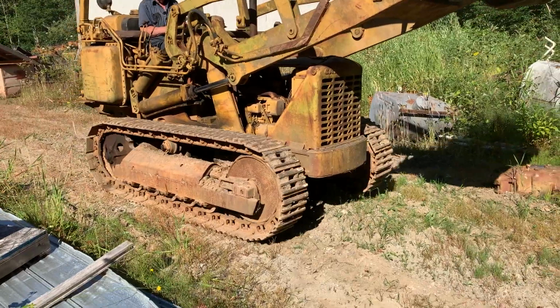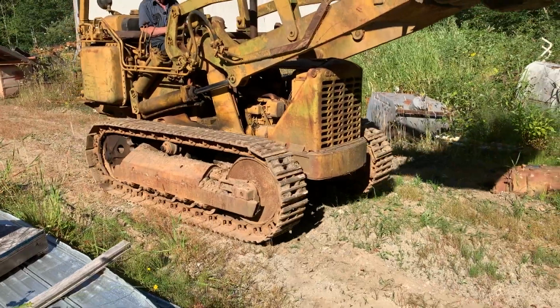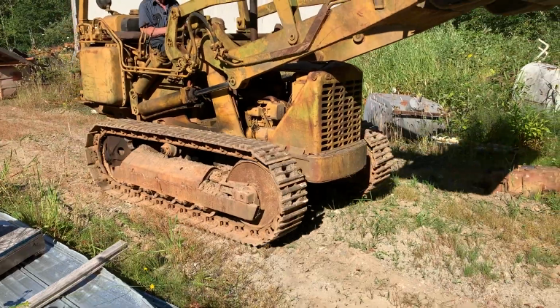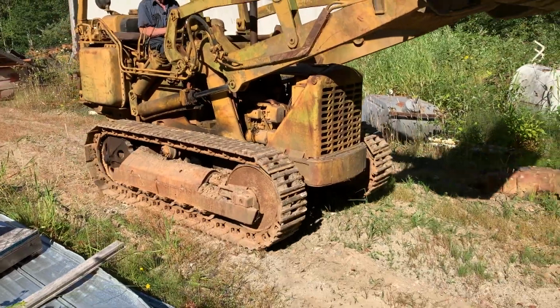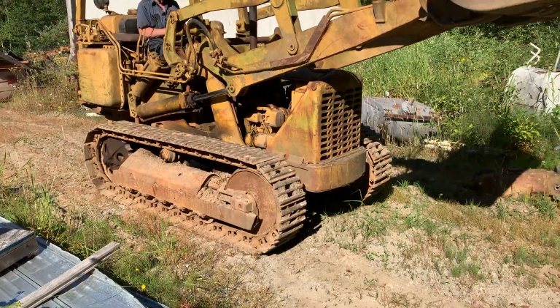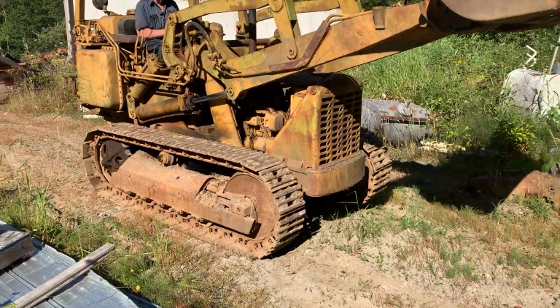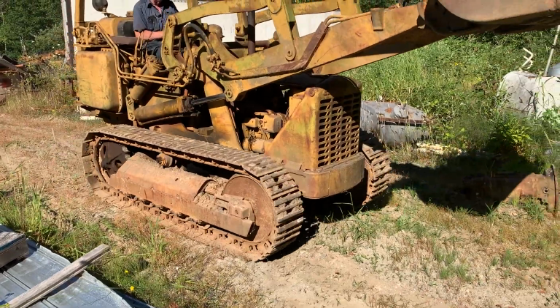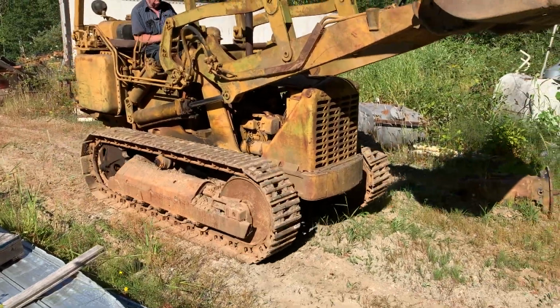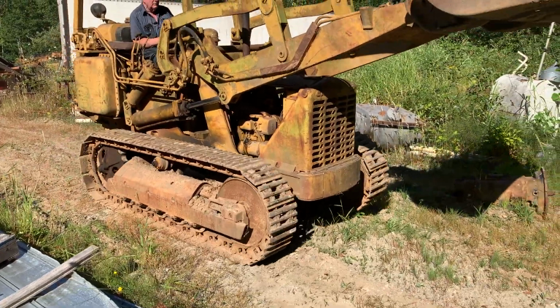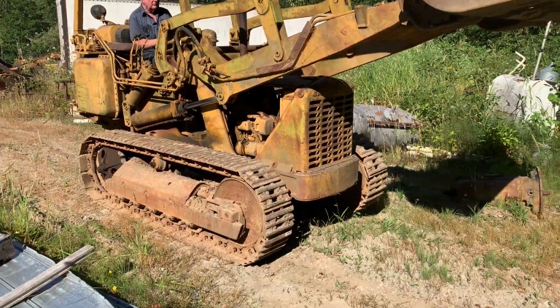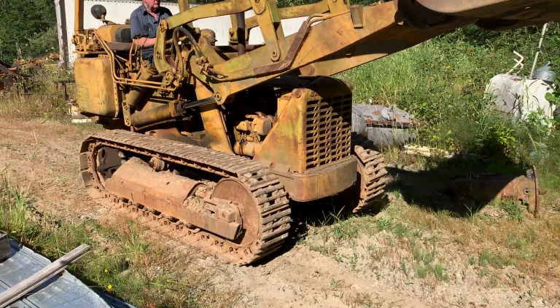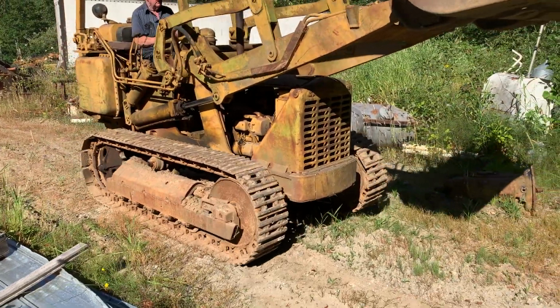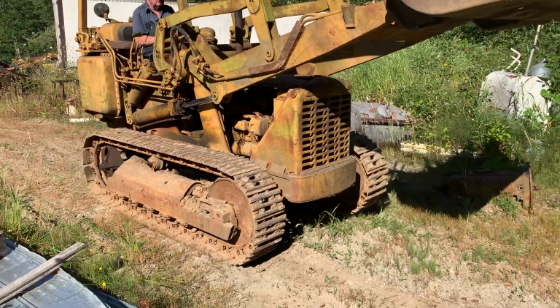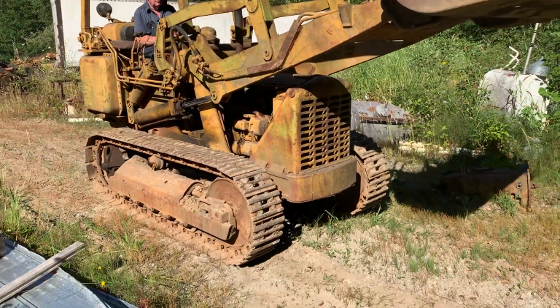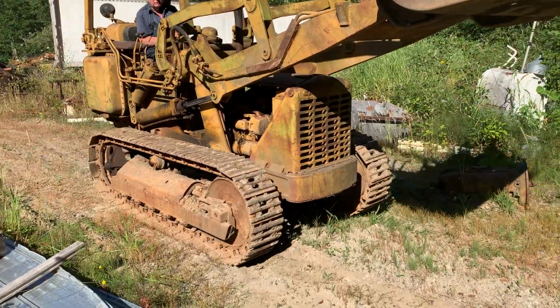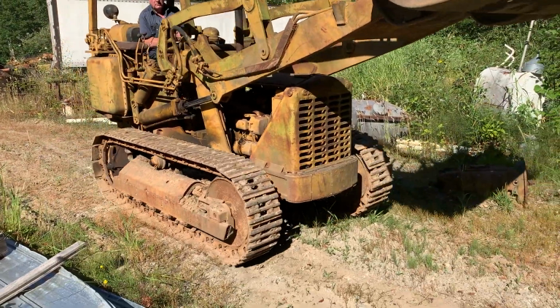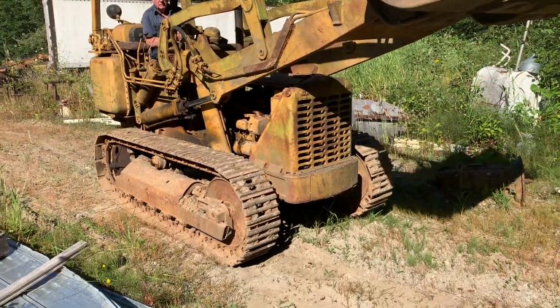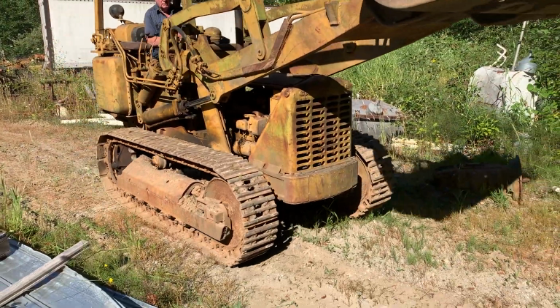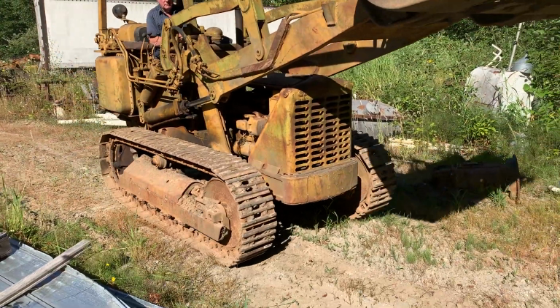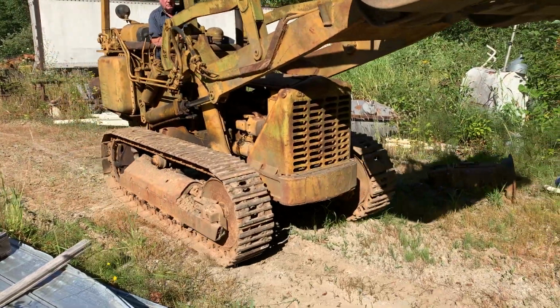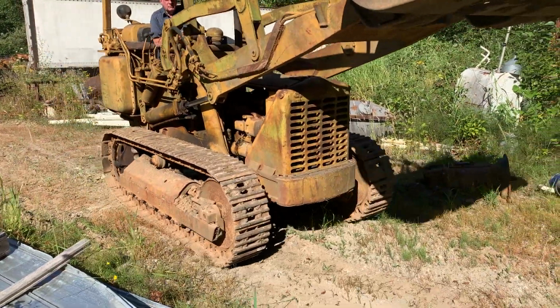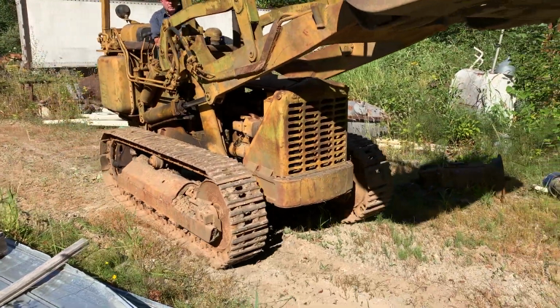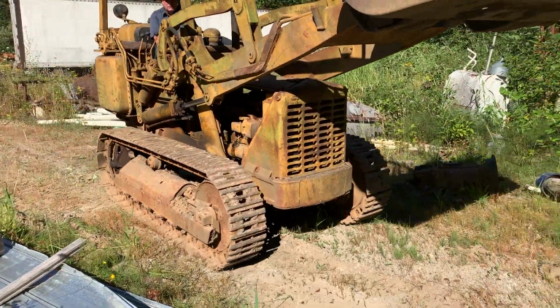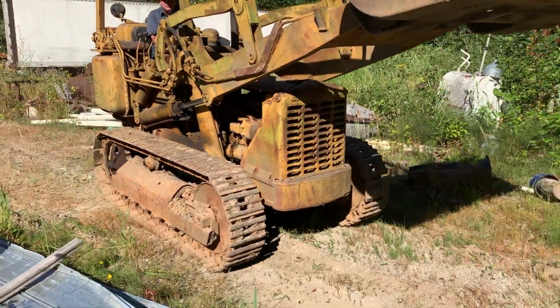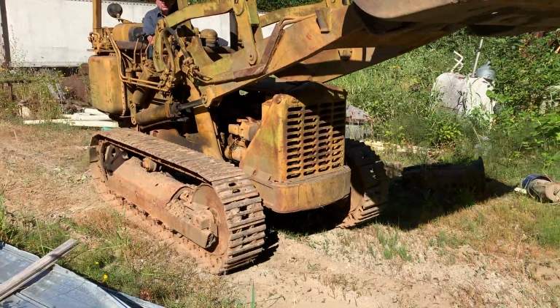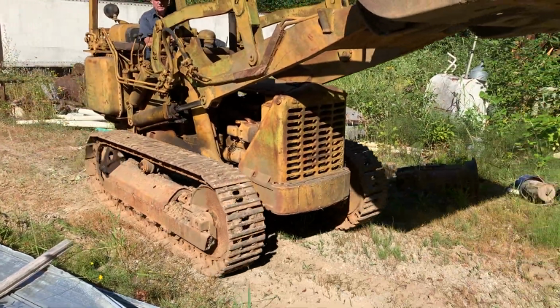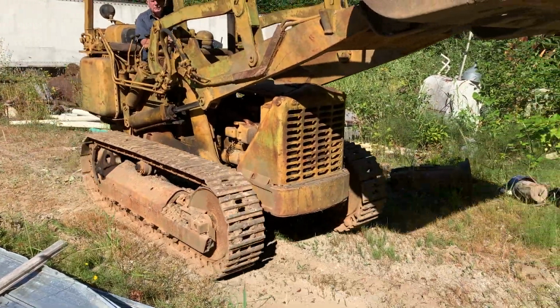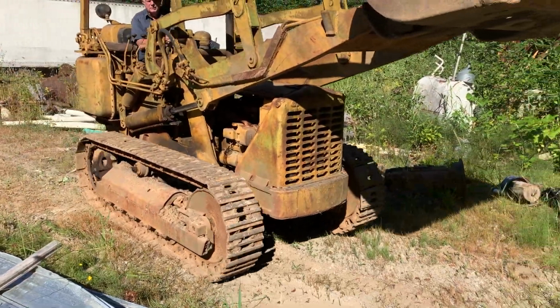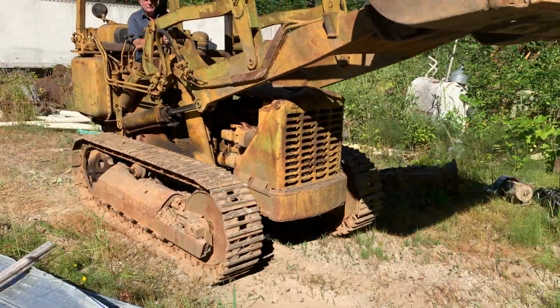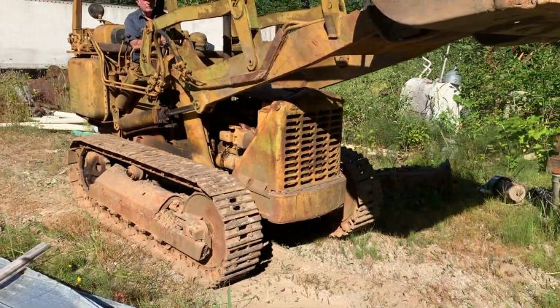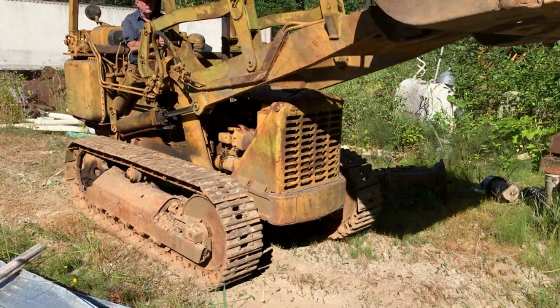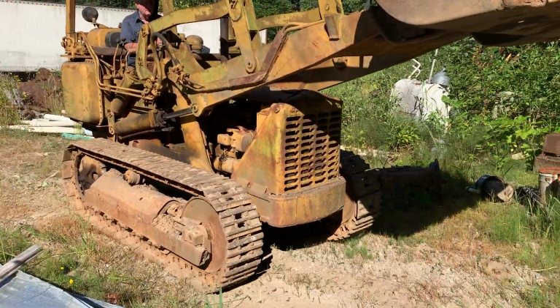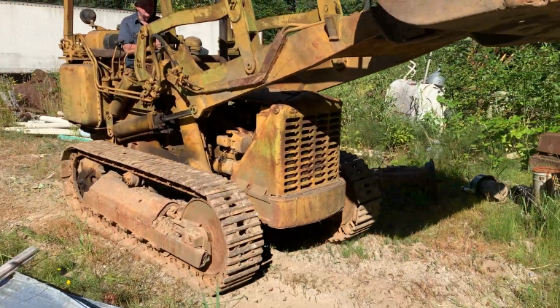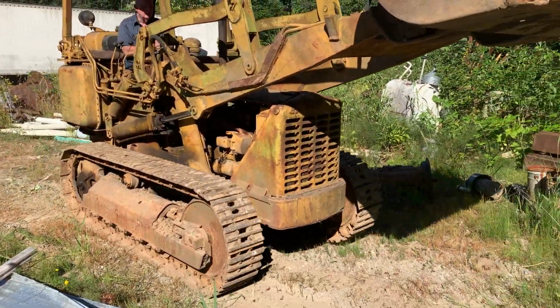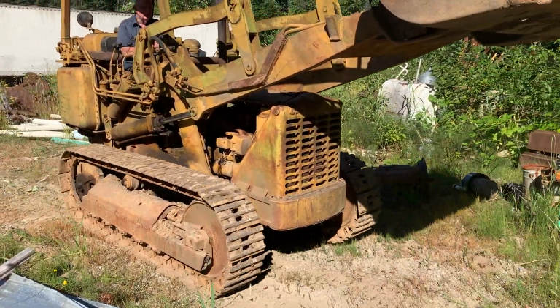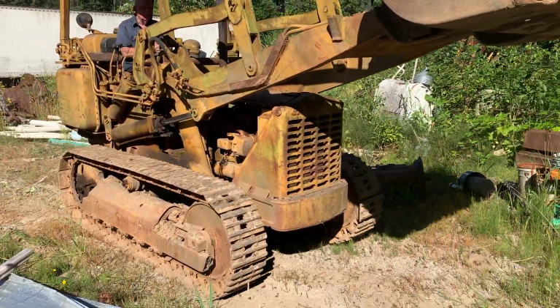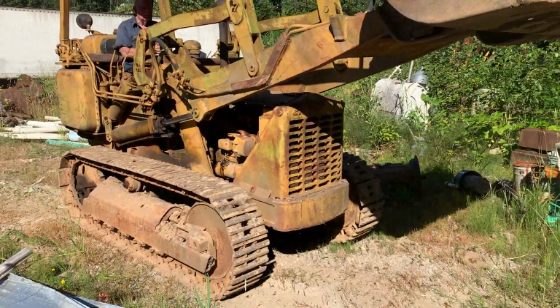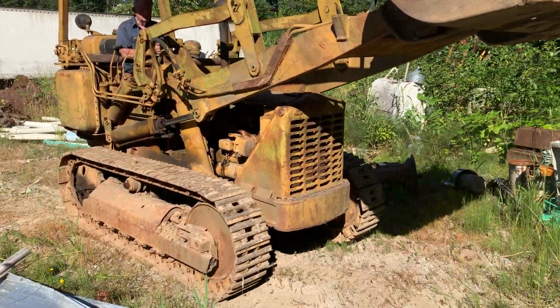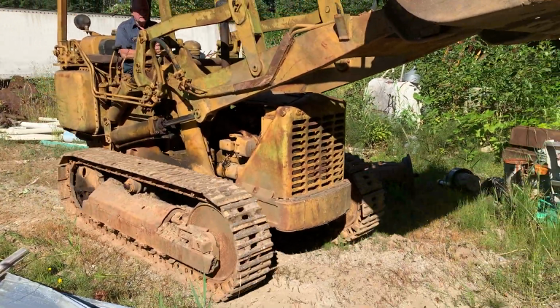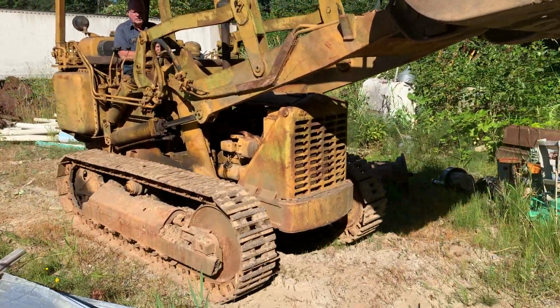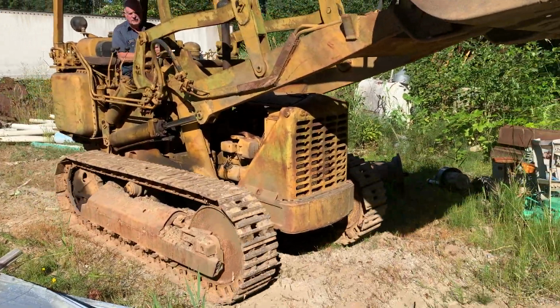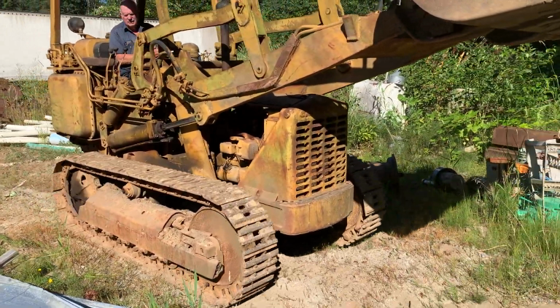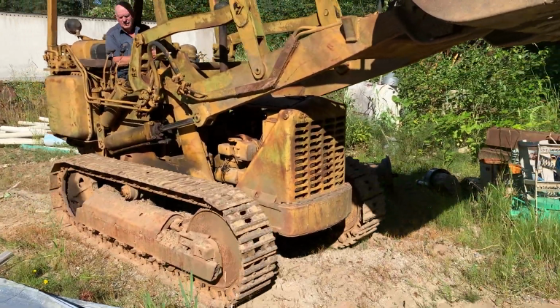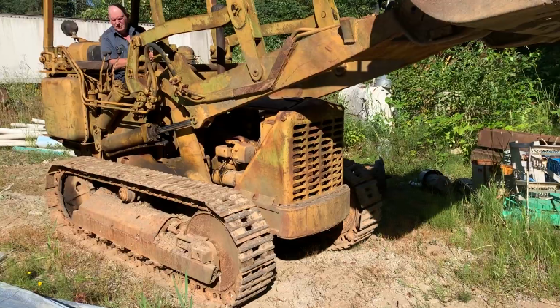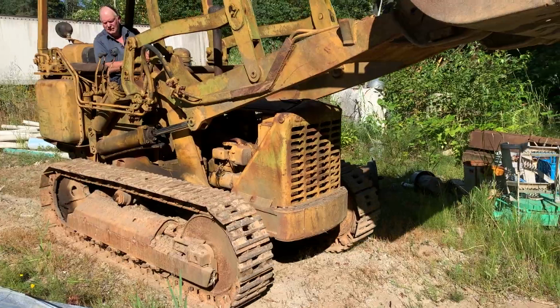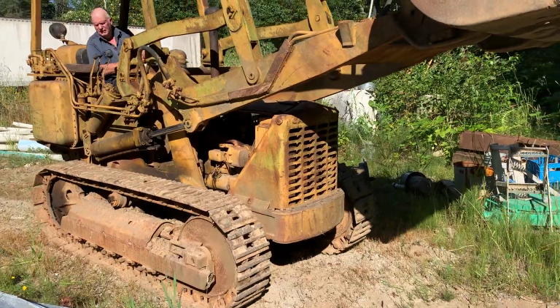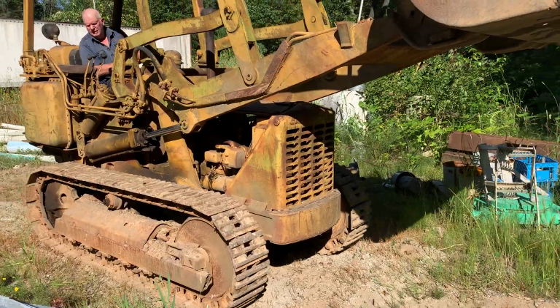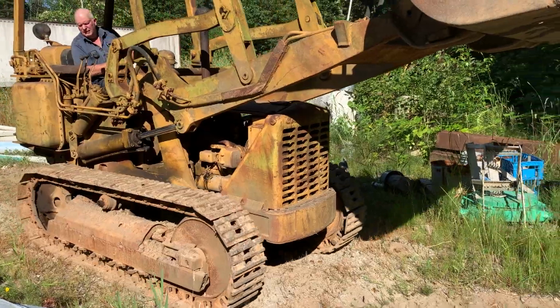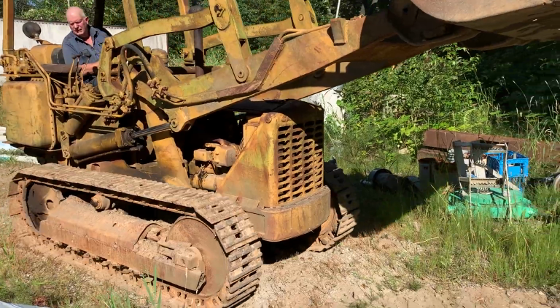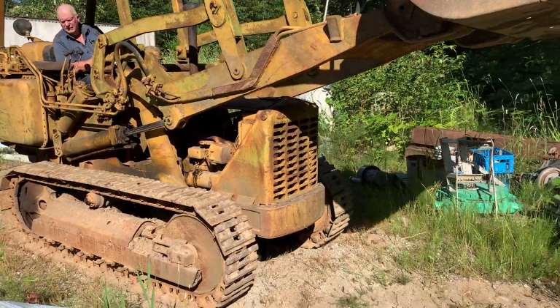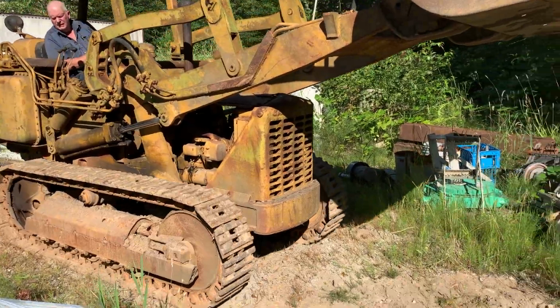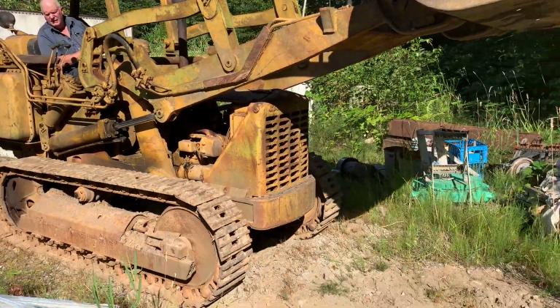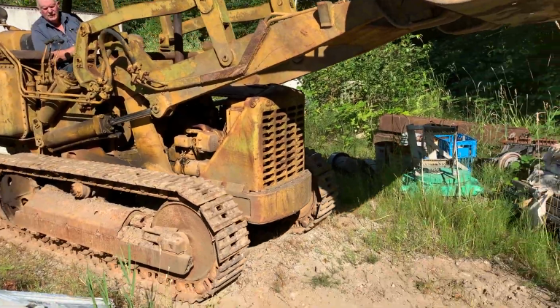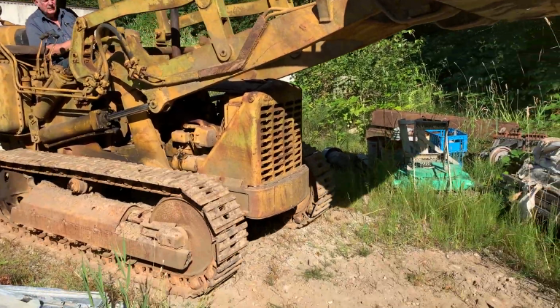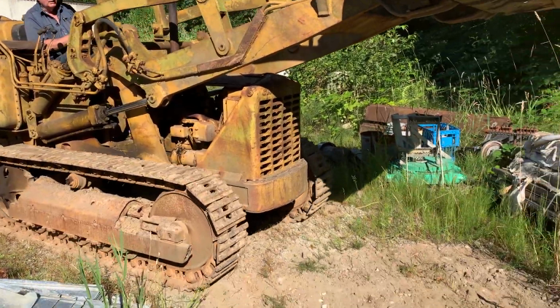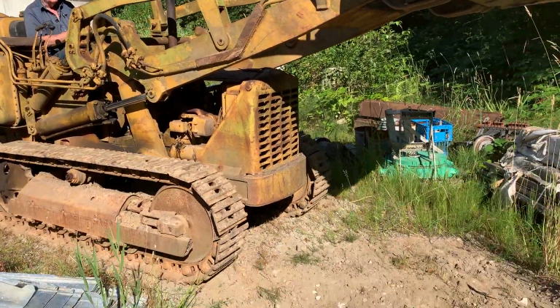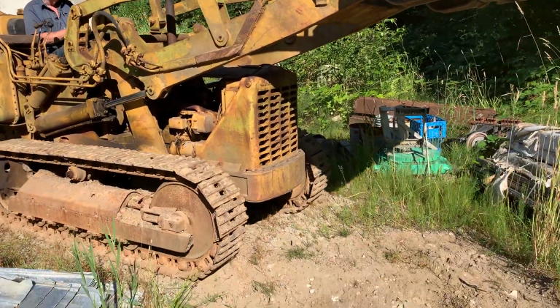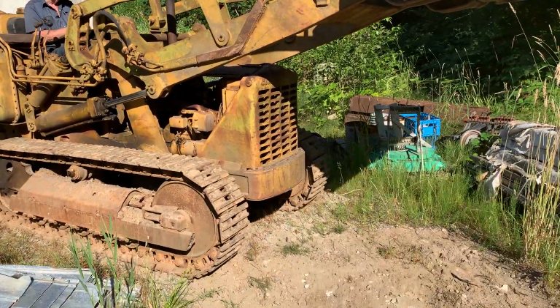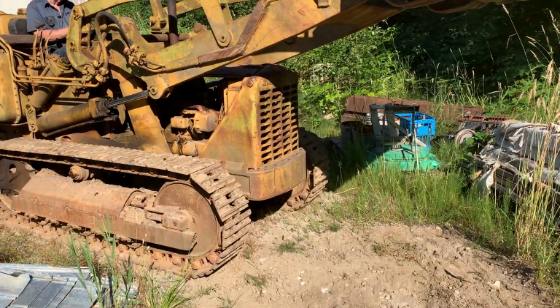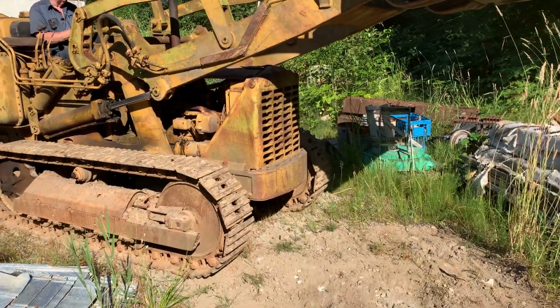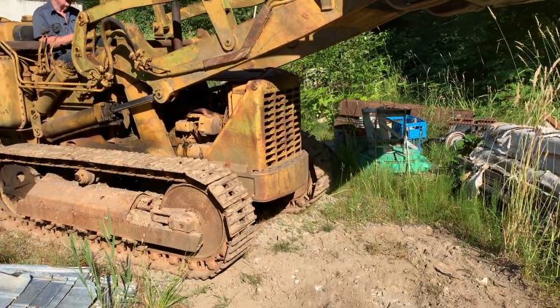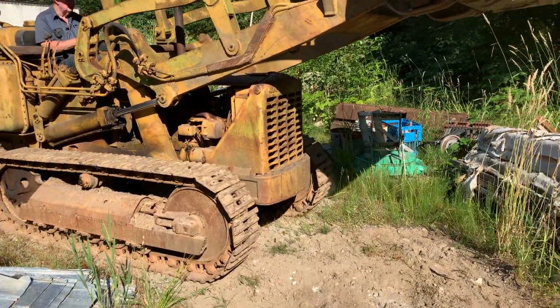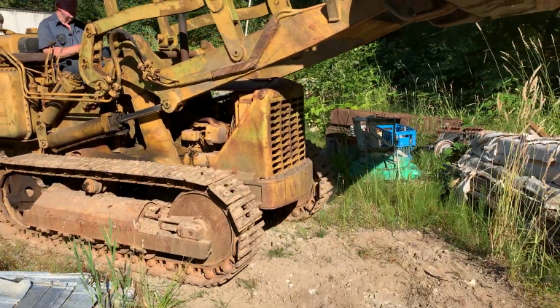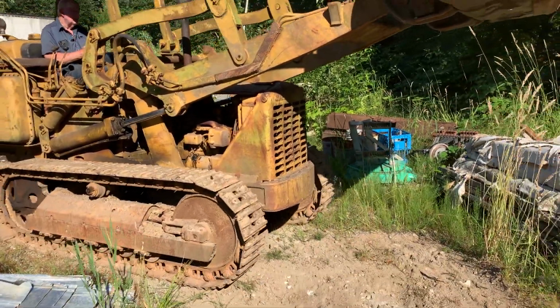It looks good, it's pretty straight. A little coat of paint on there and it'll be ready for the museum.